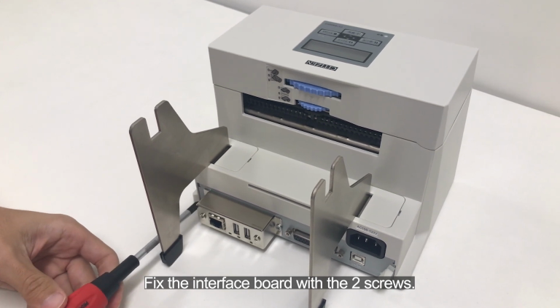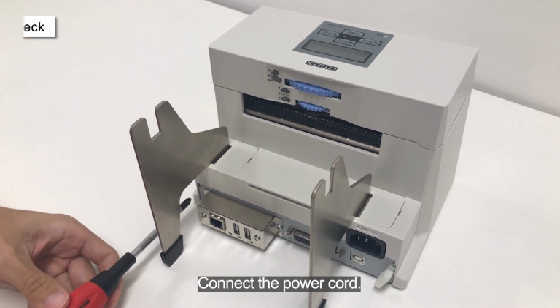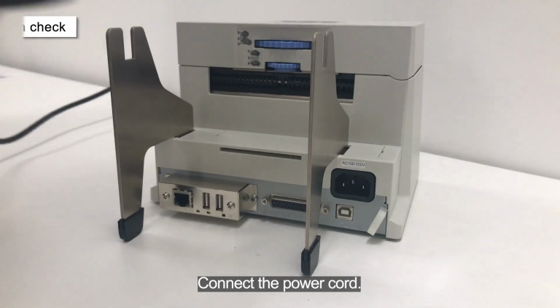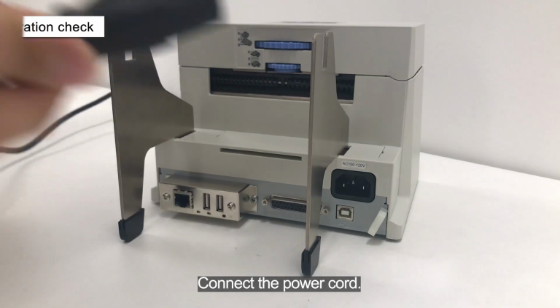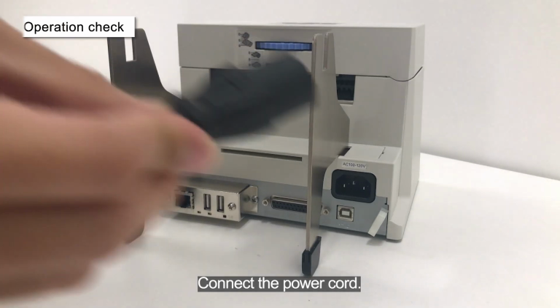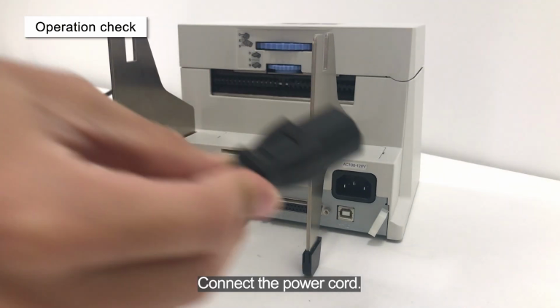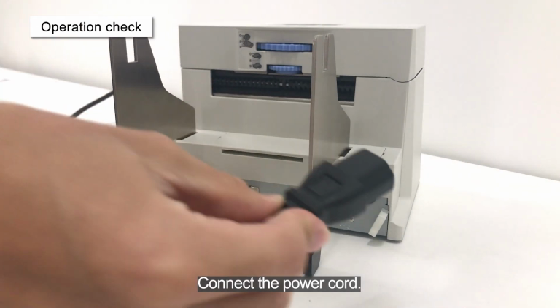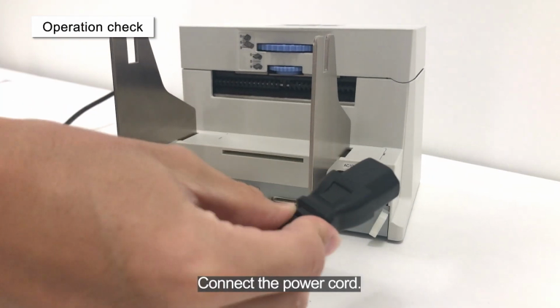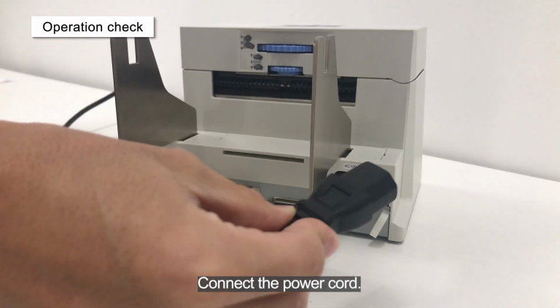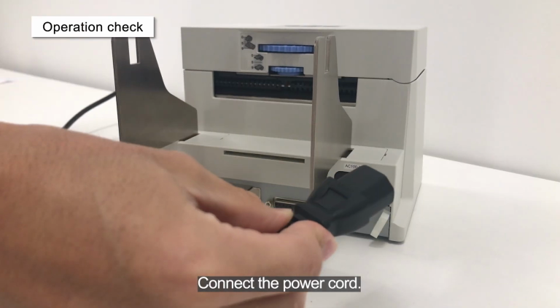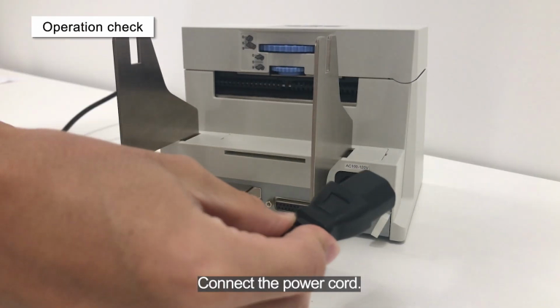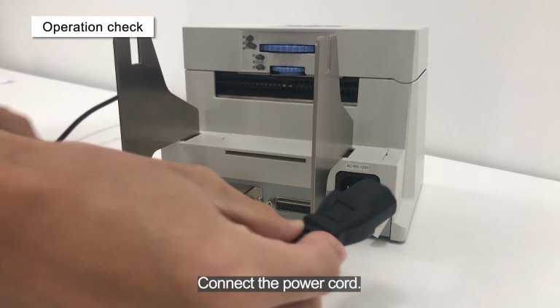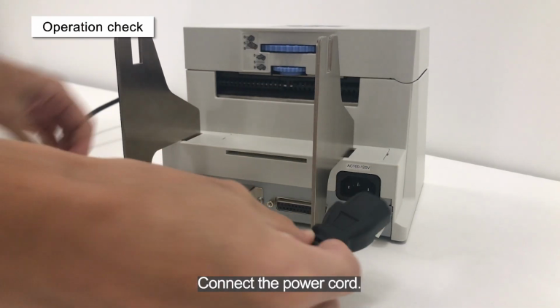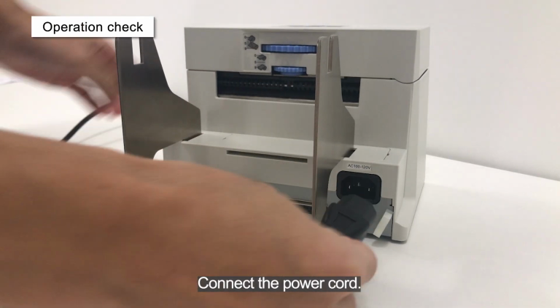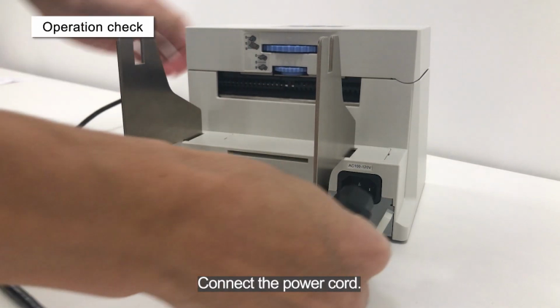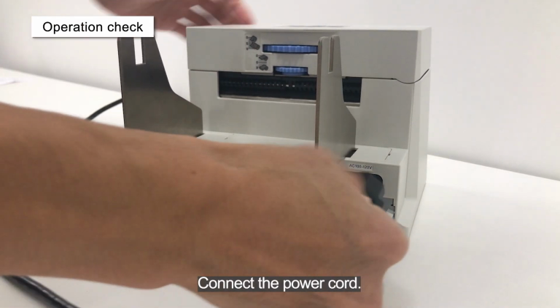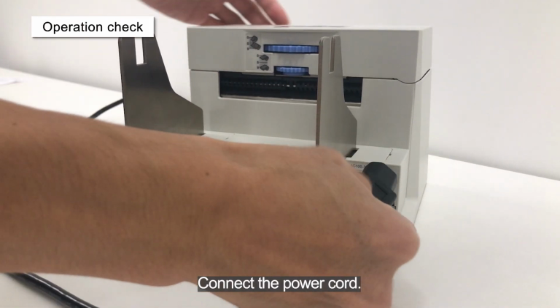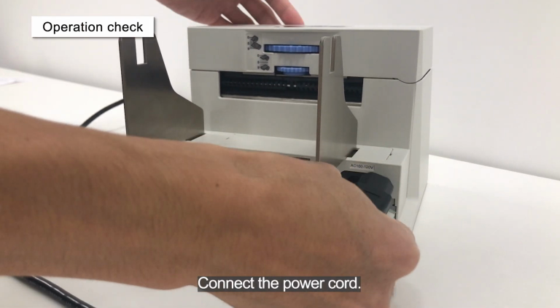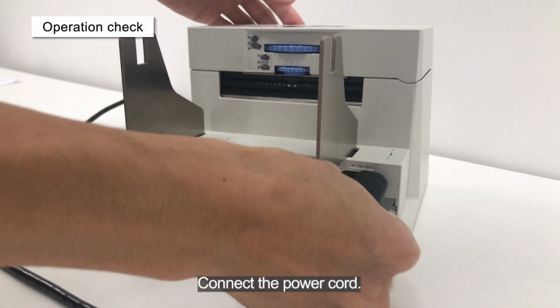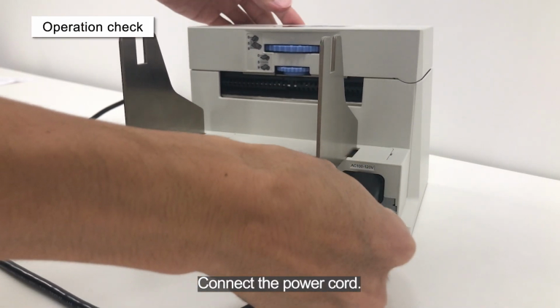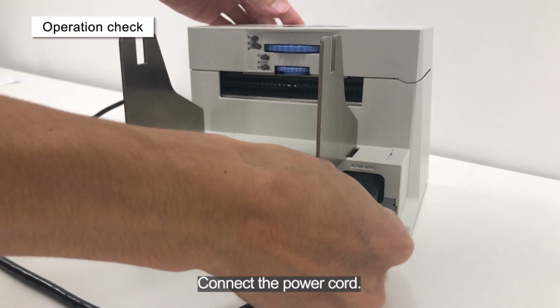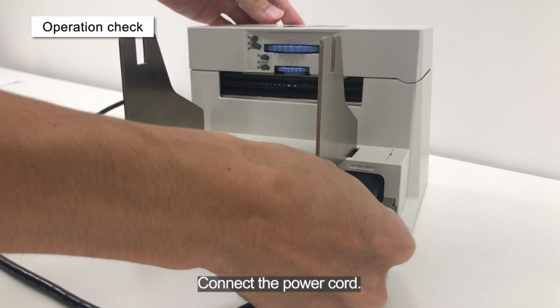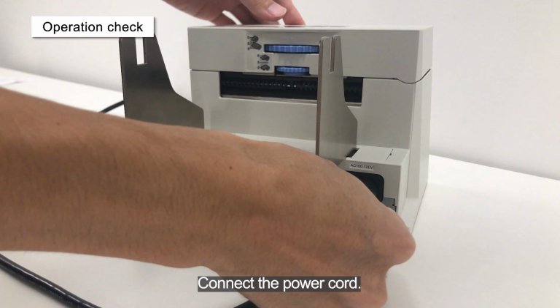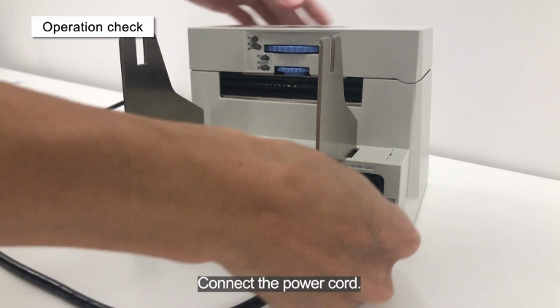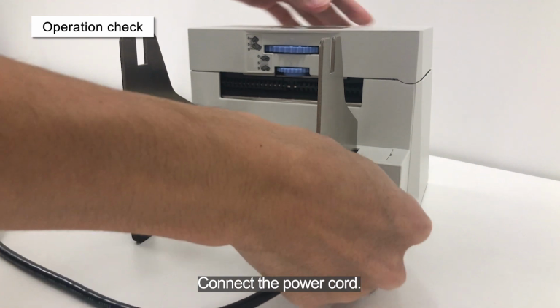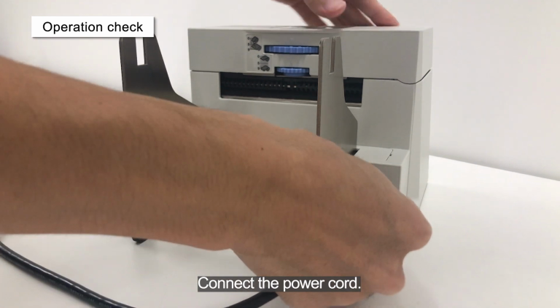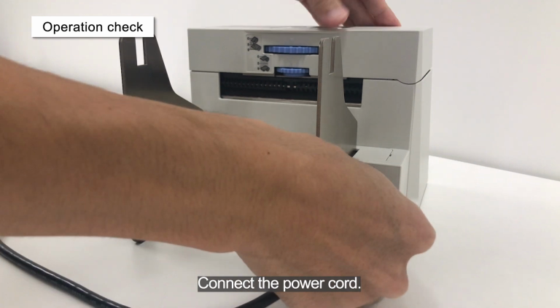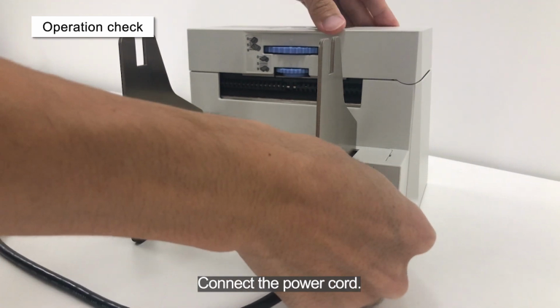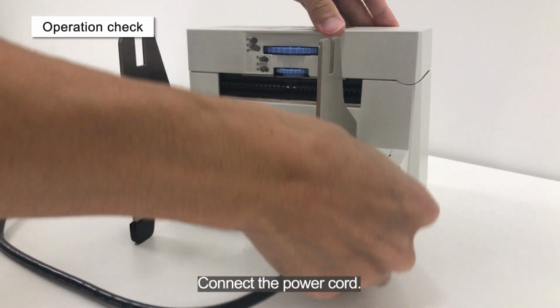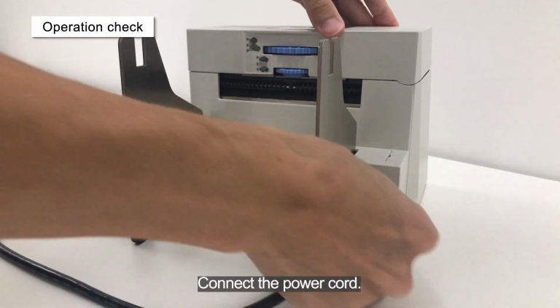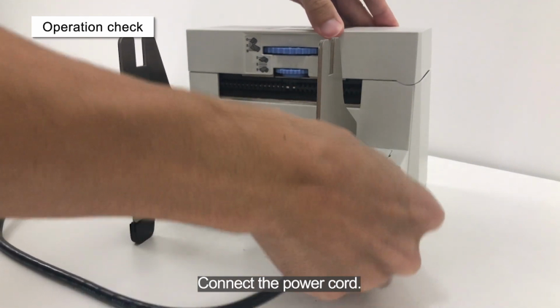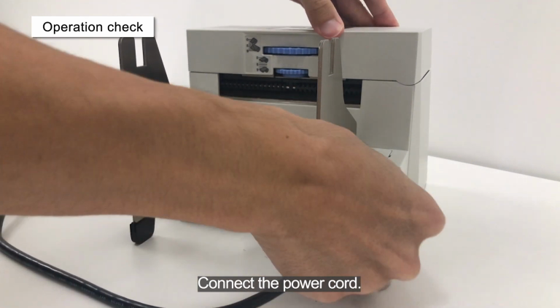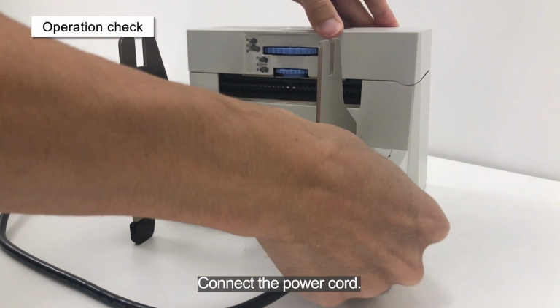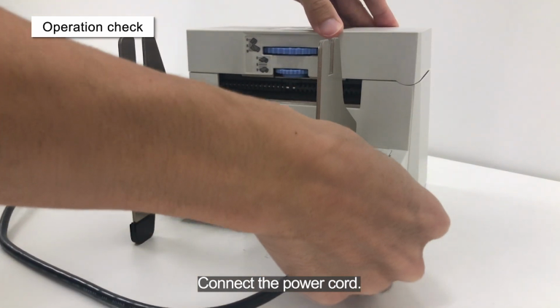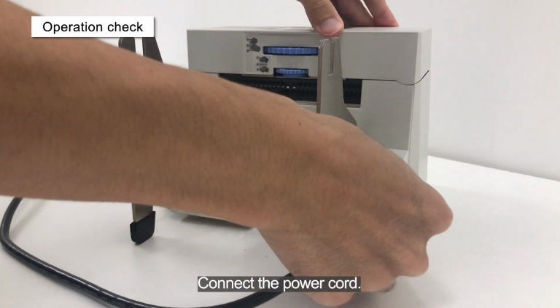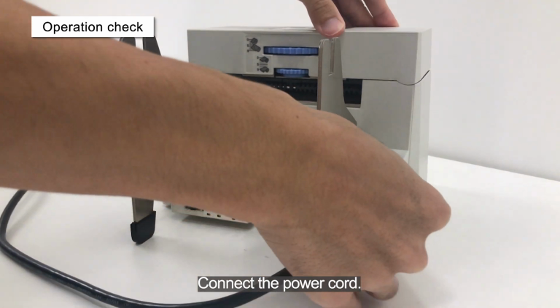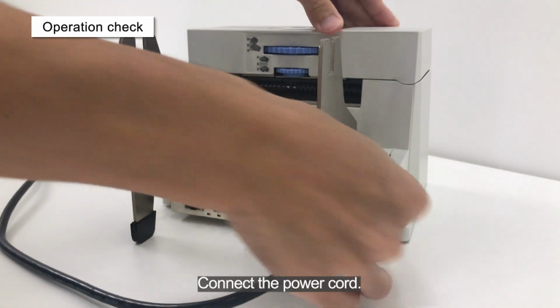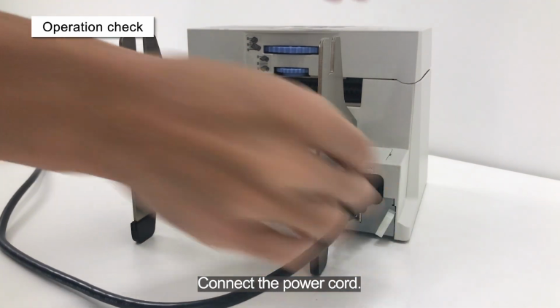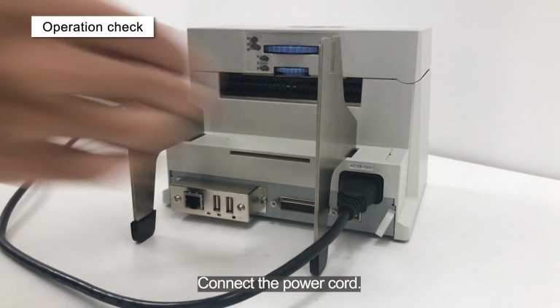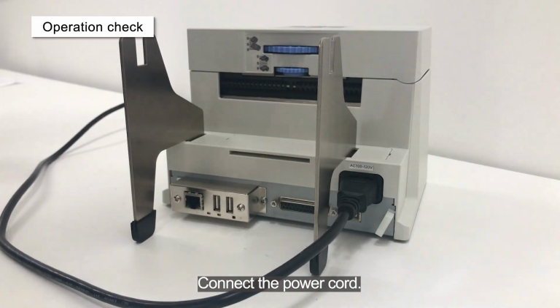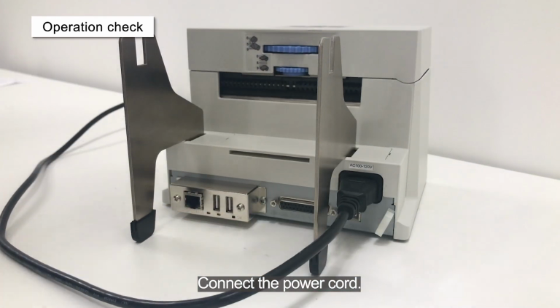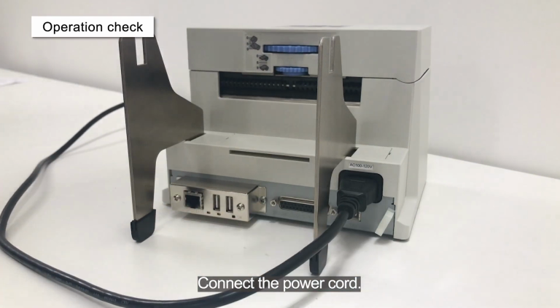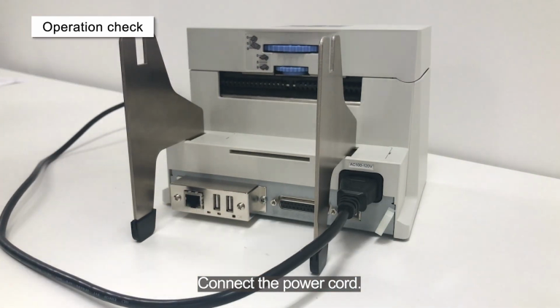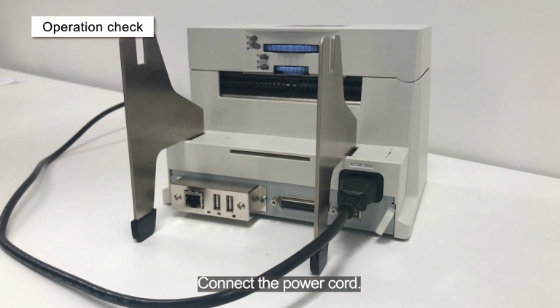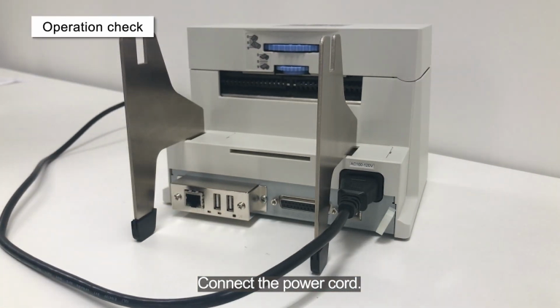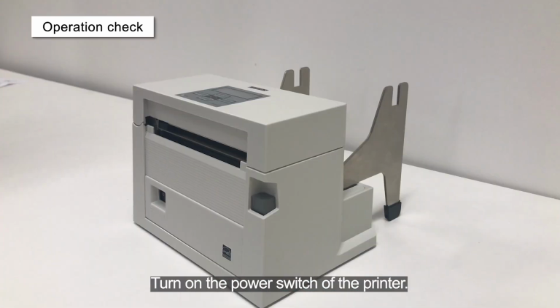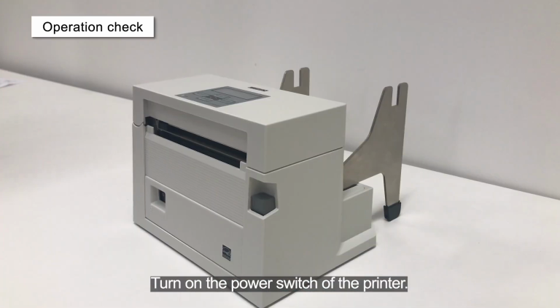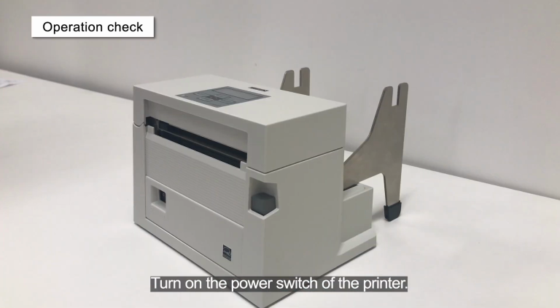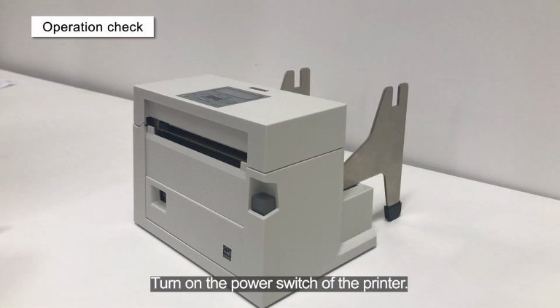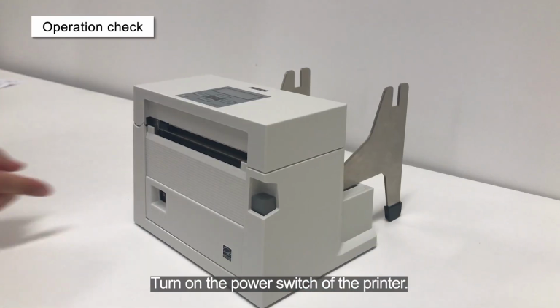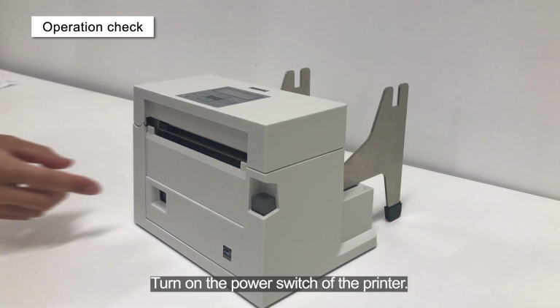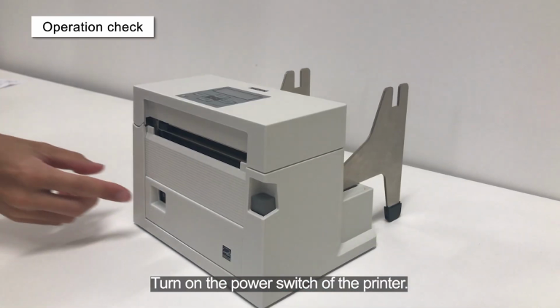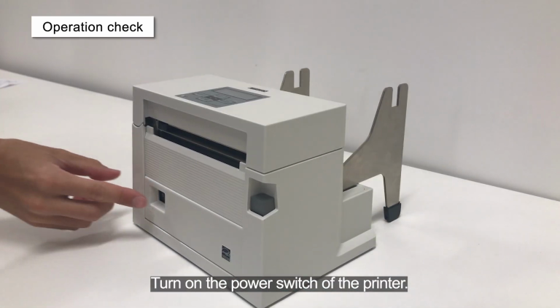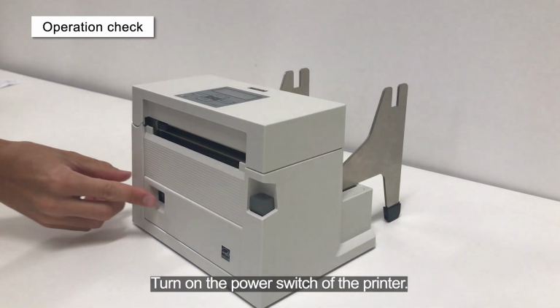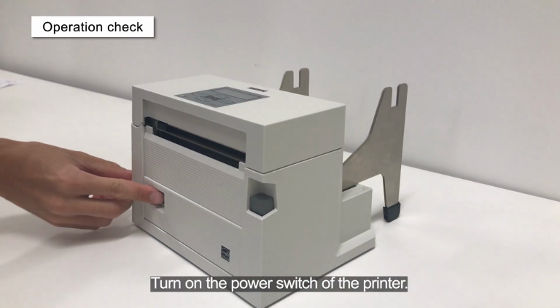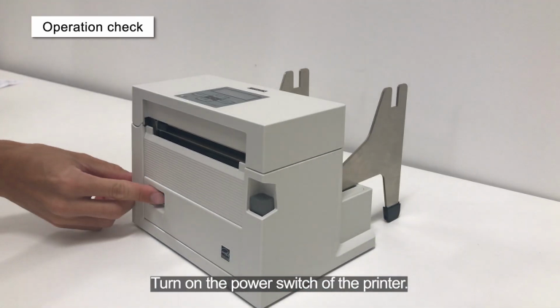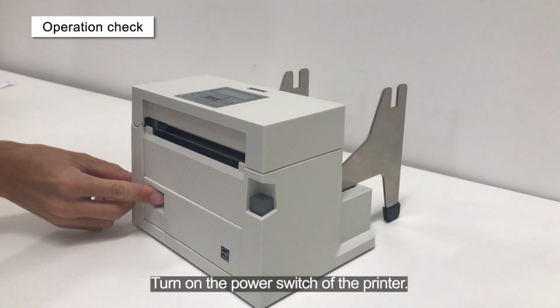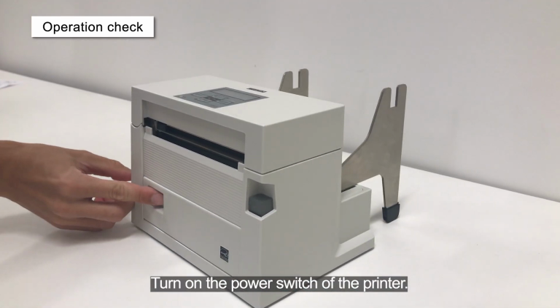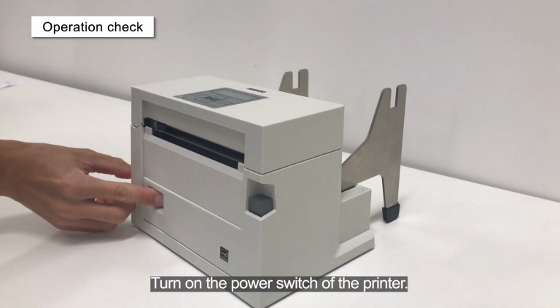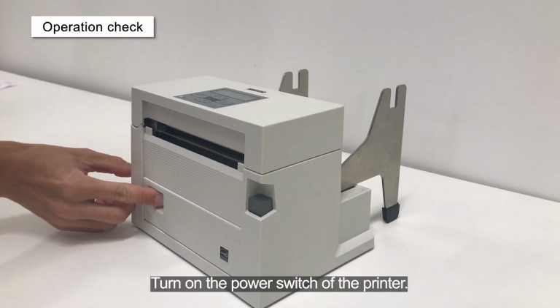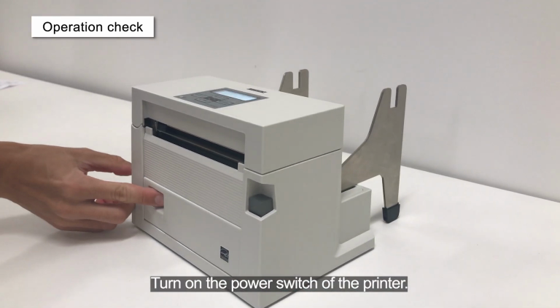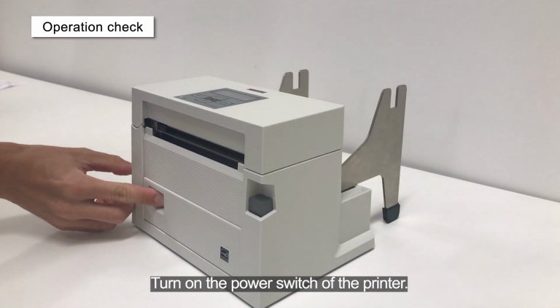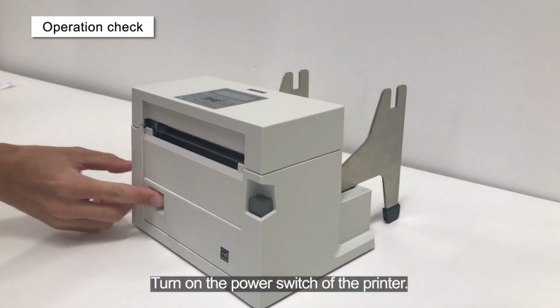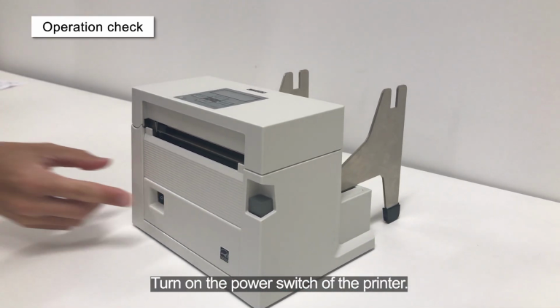Connect the power cord. Turn on the power switch of the printer.